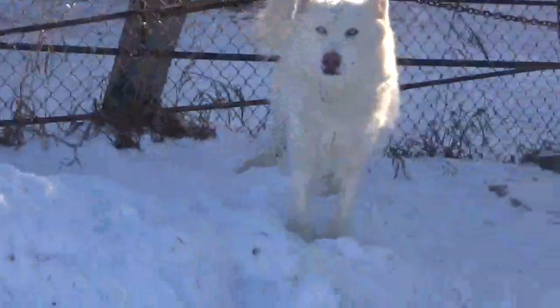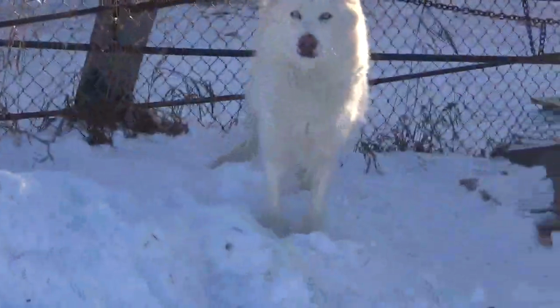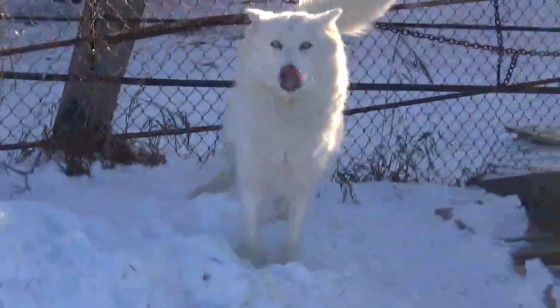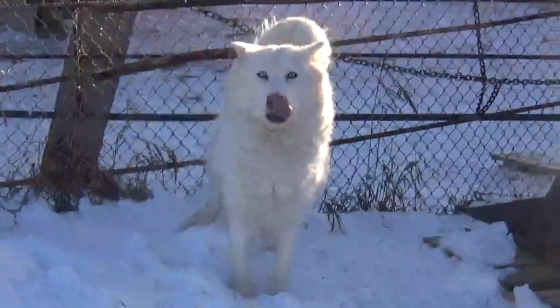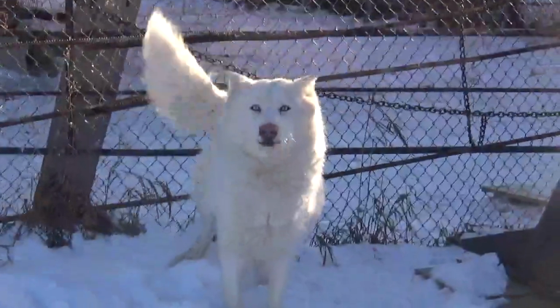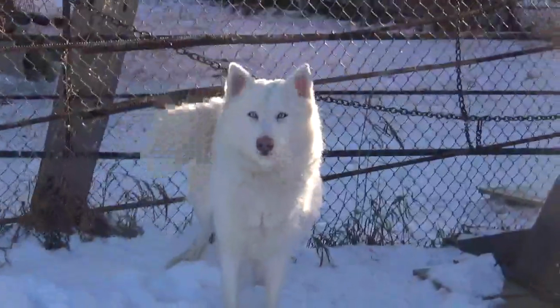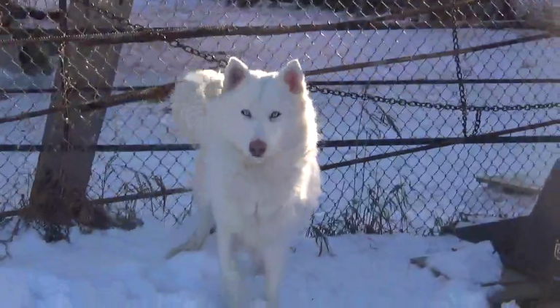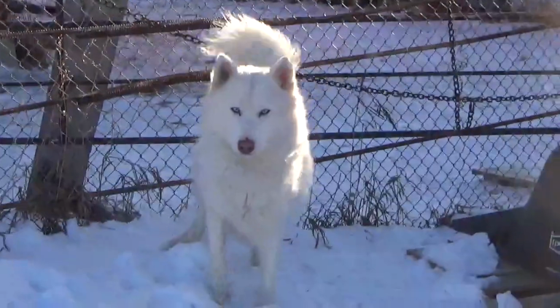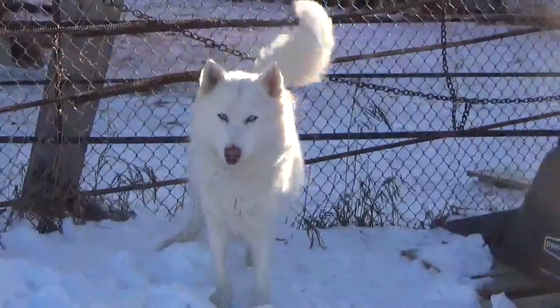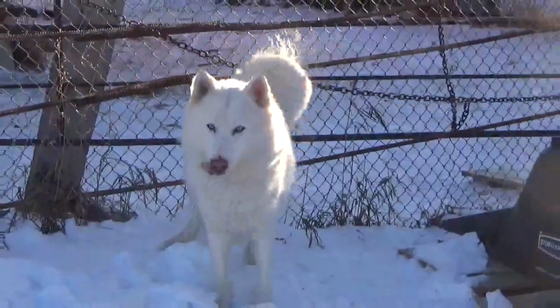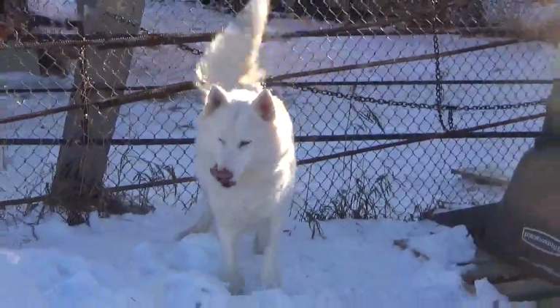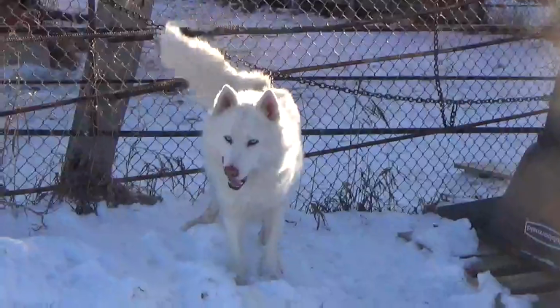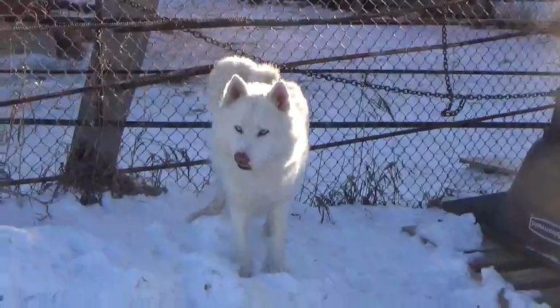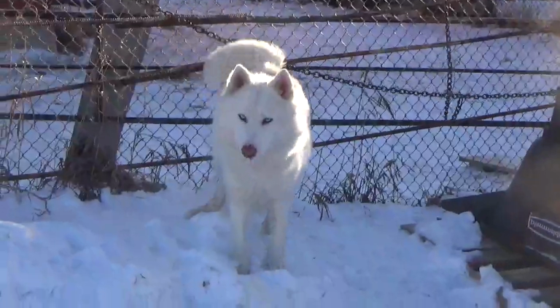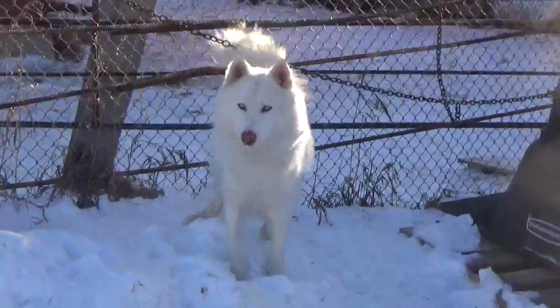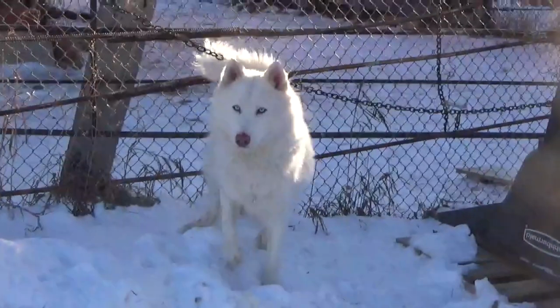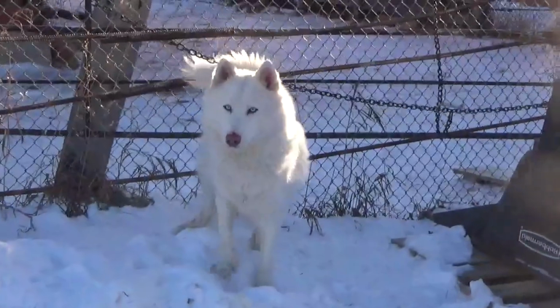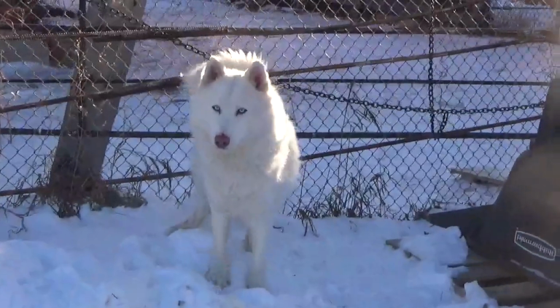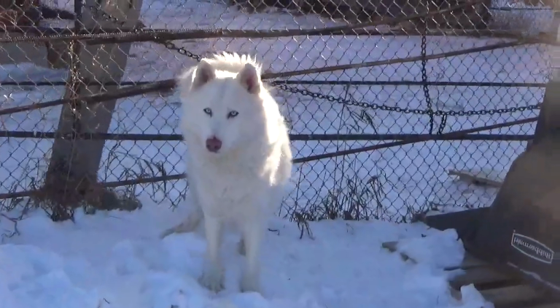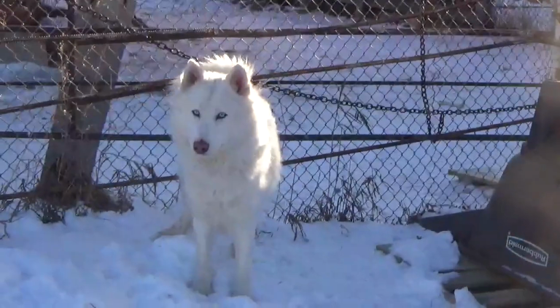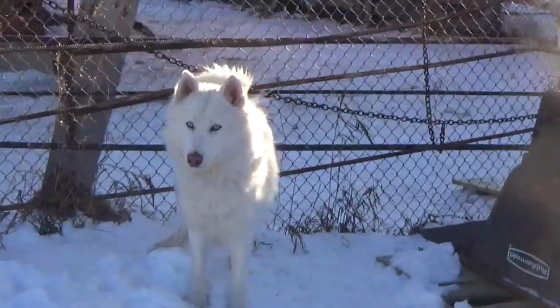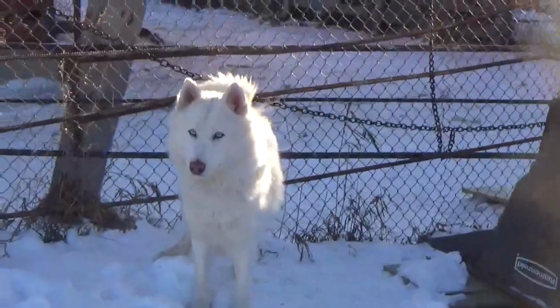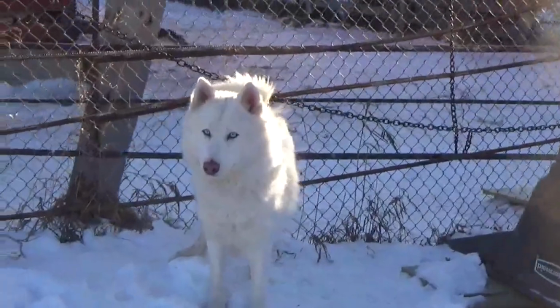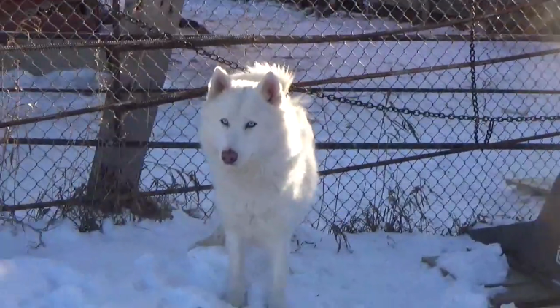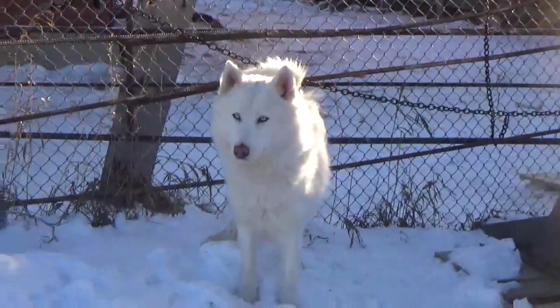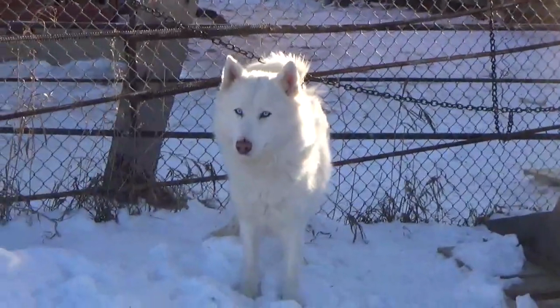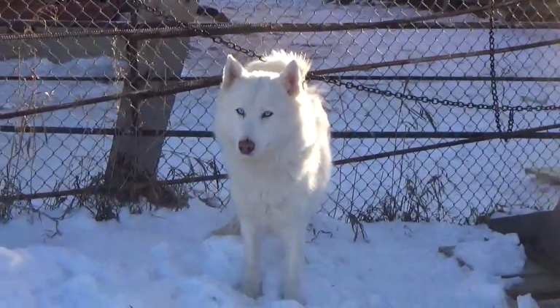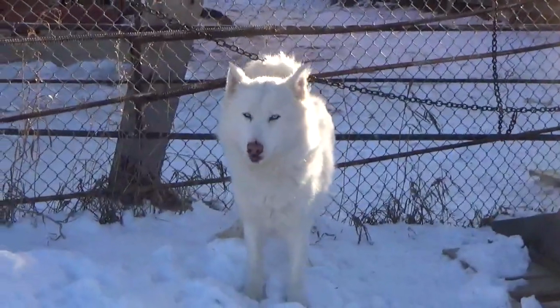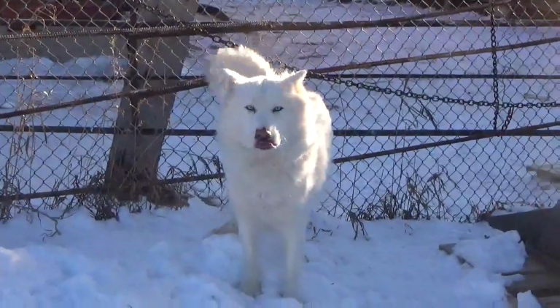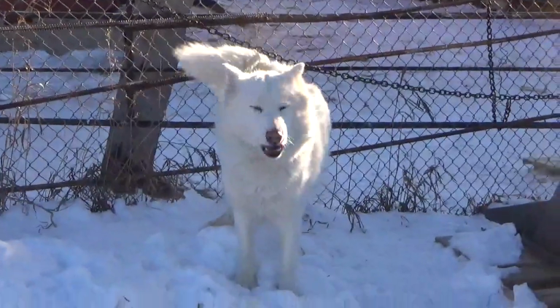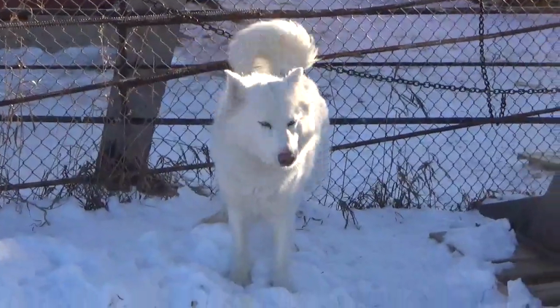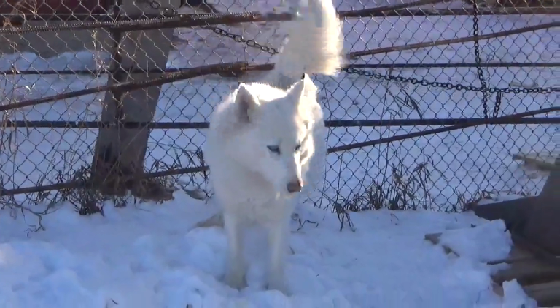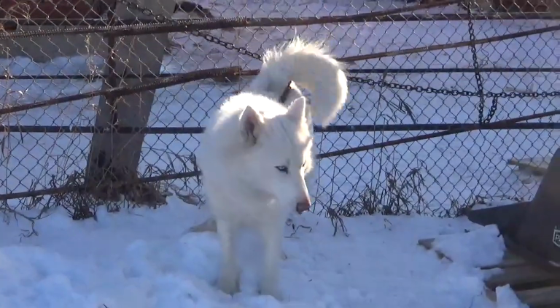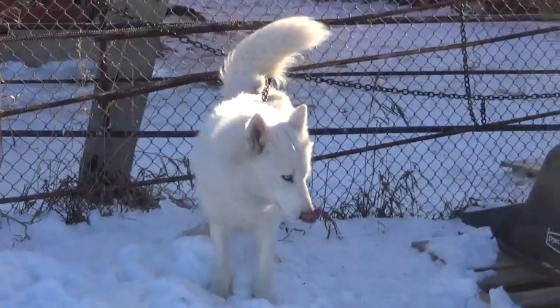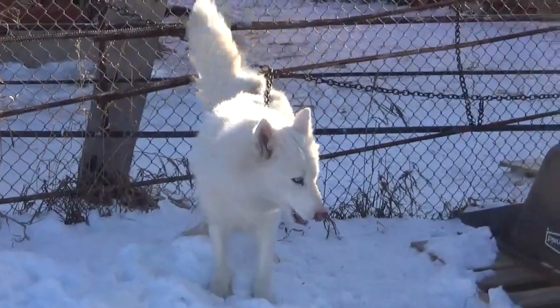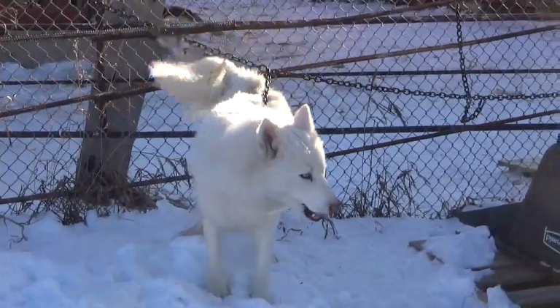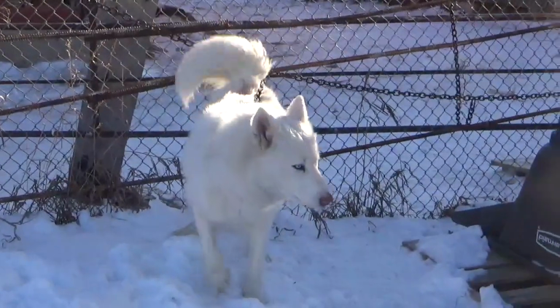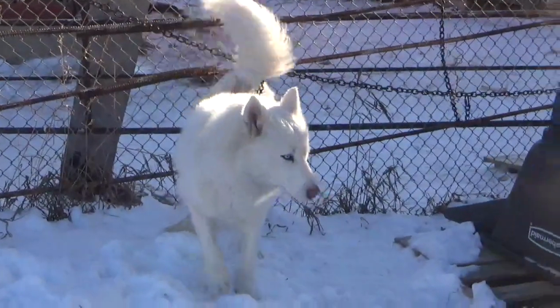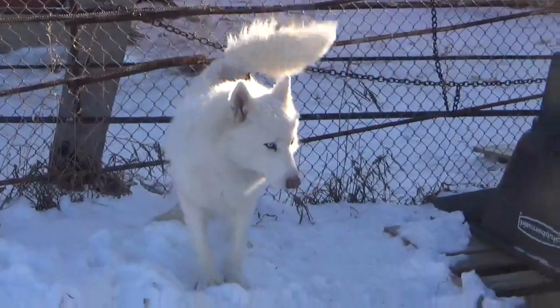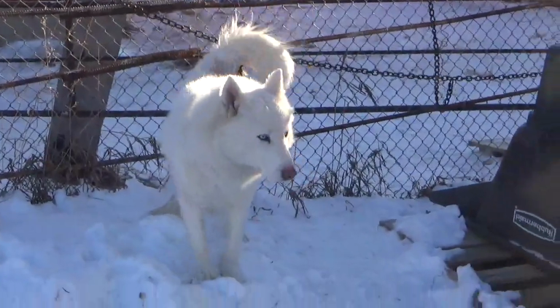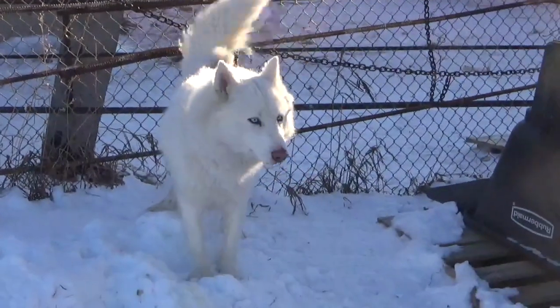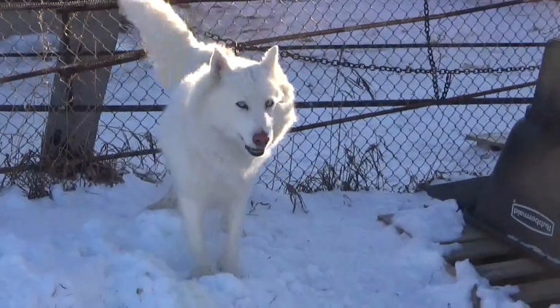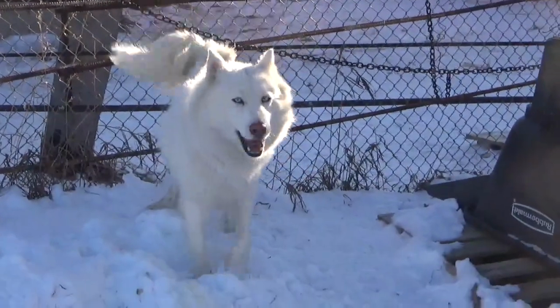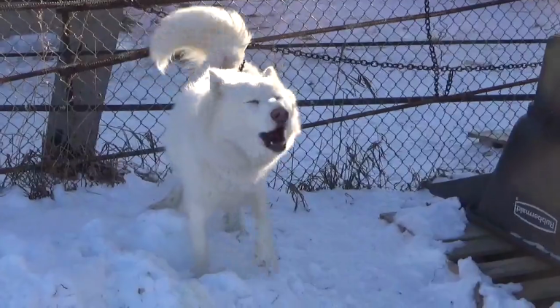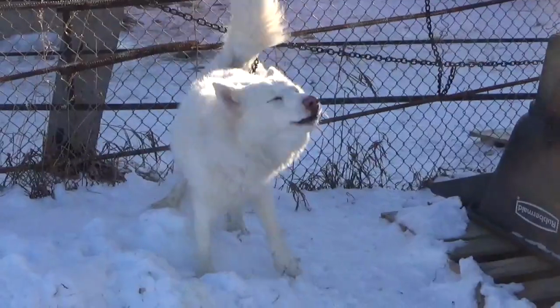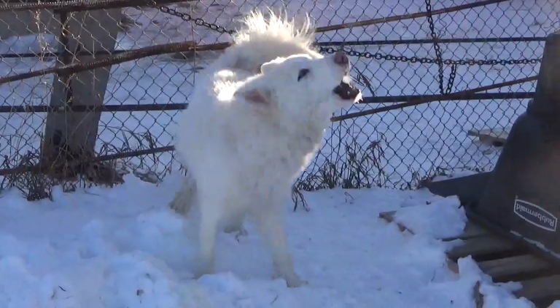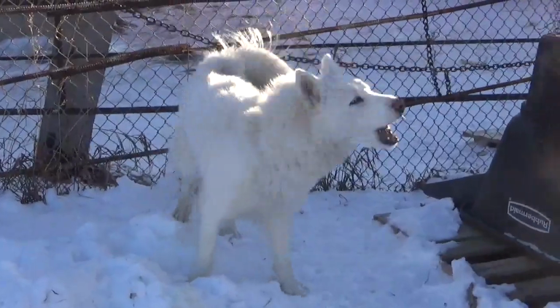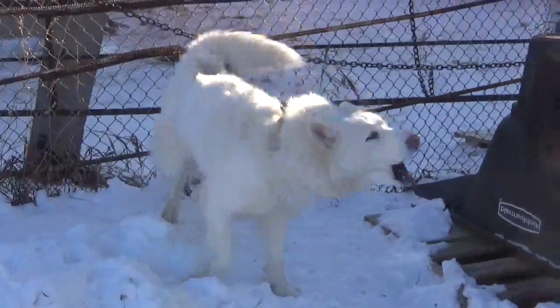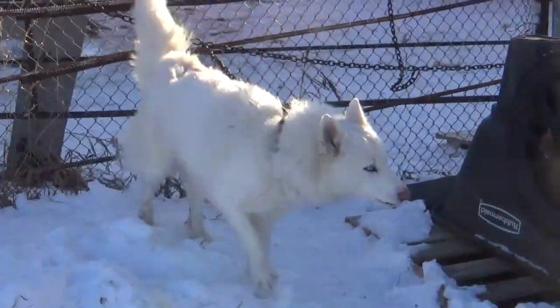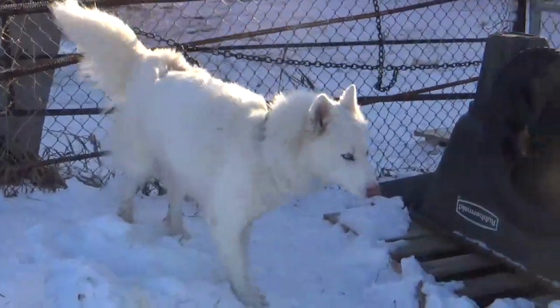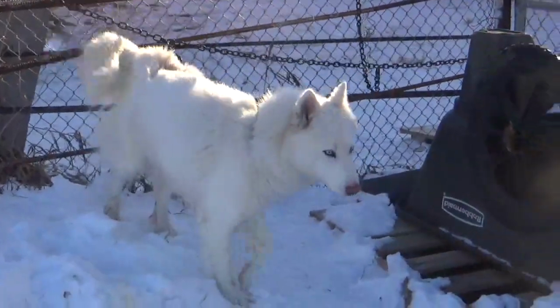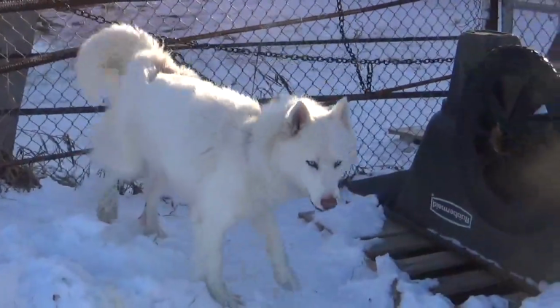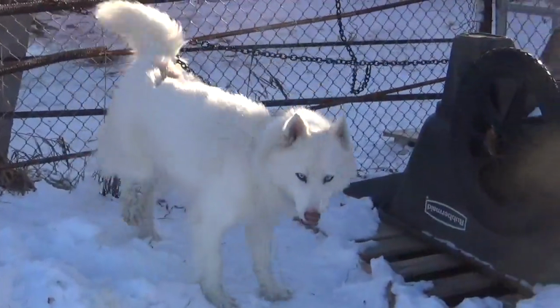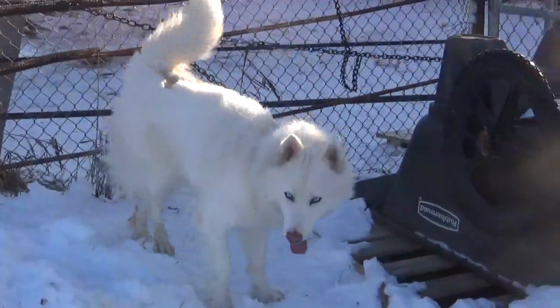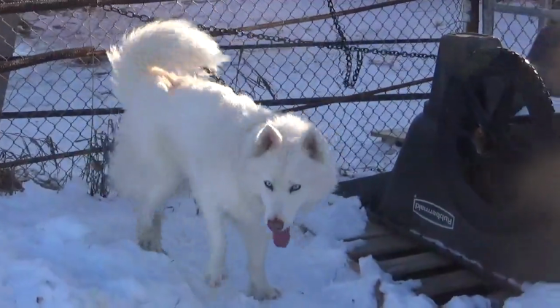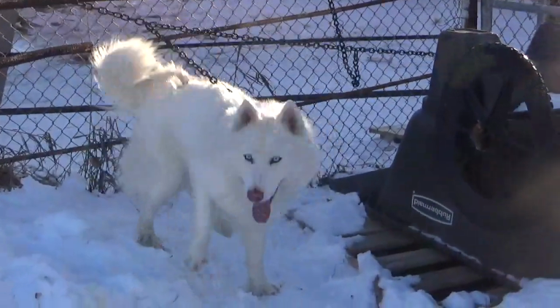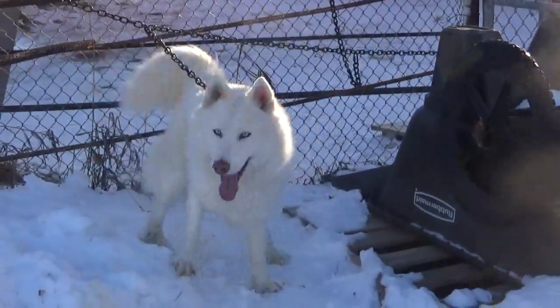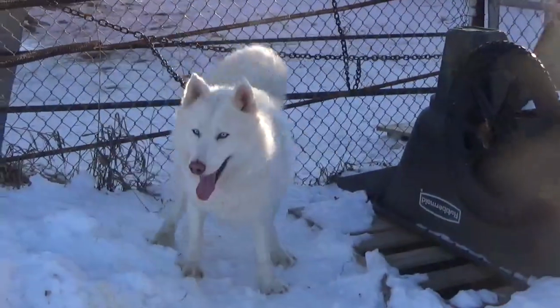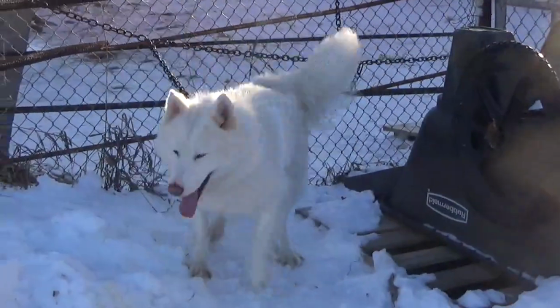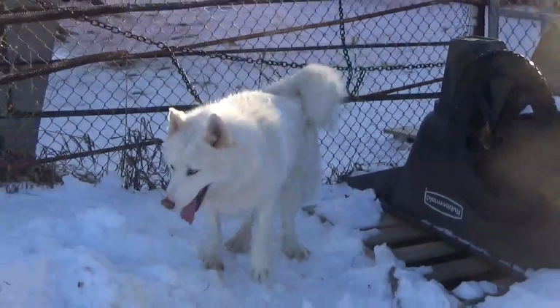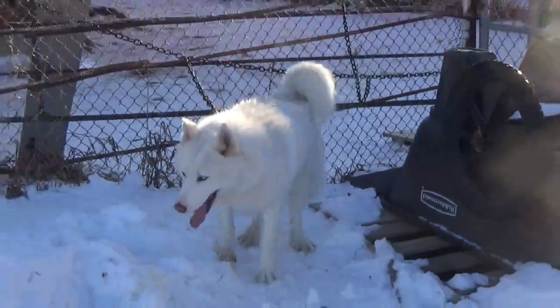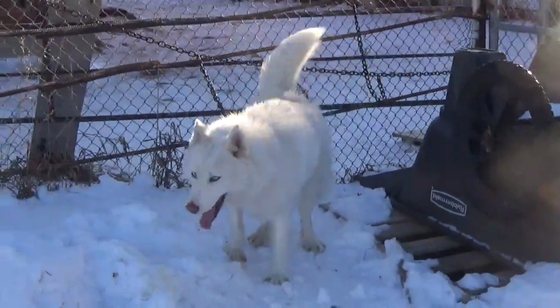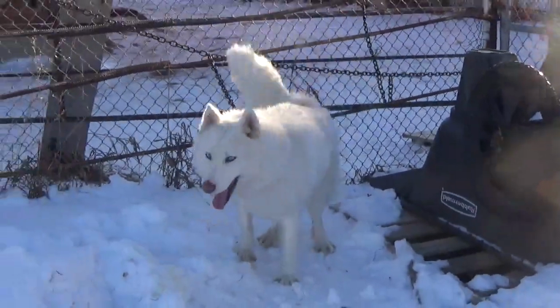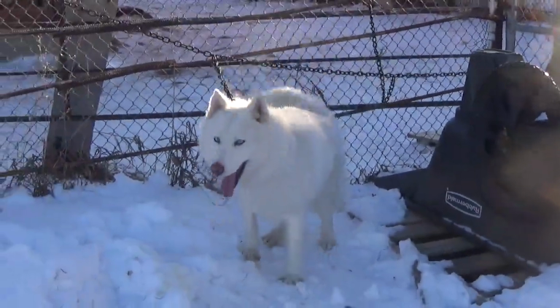Angel will produce nice all-white pomskies because we used artificial insemination with Angel with Cotton.